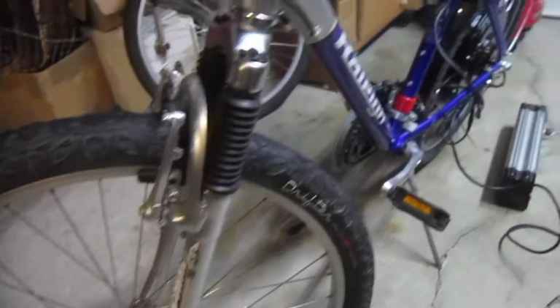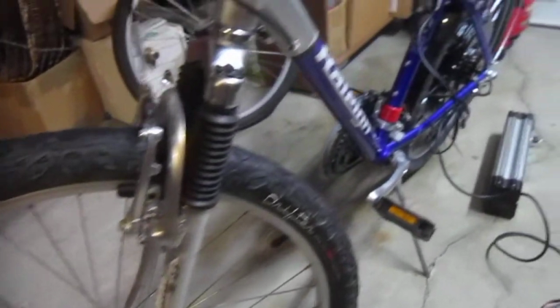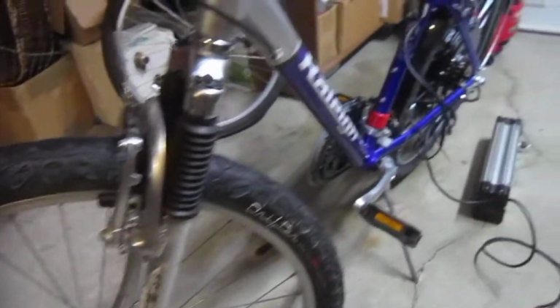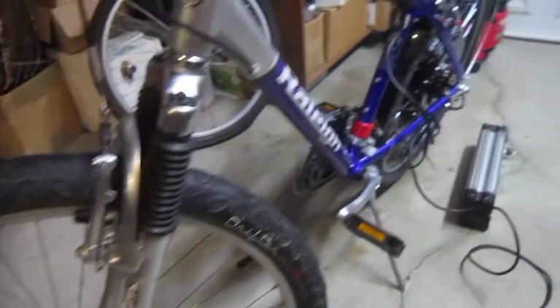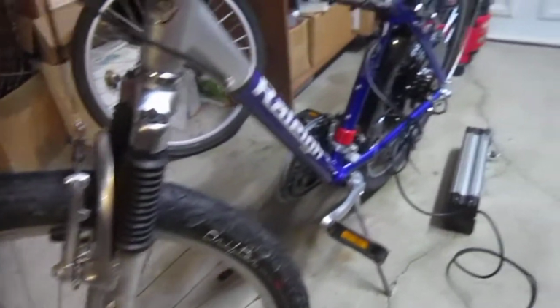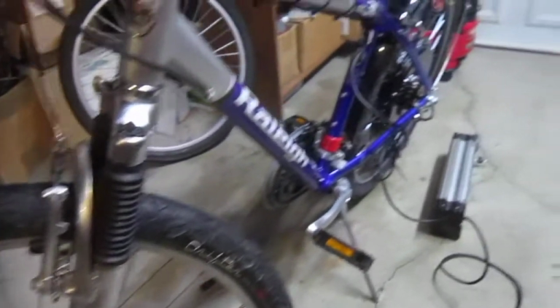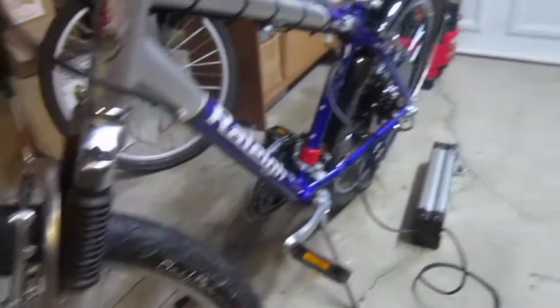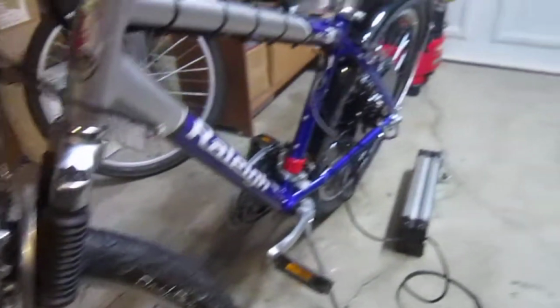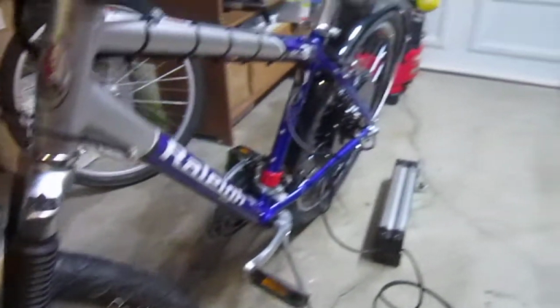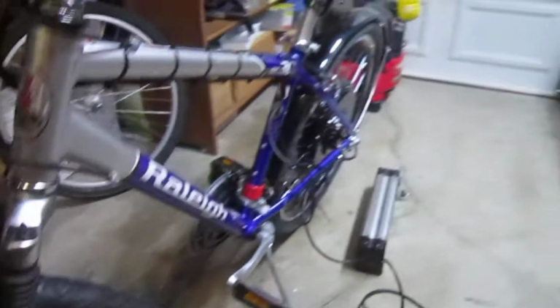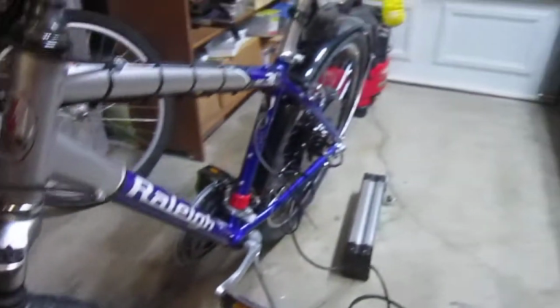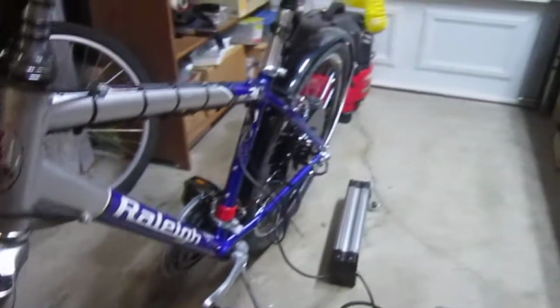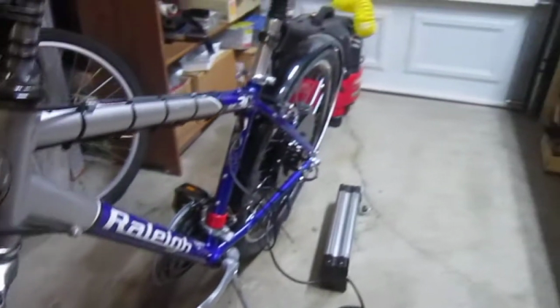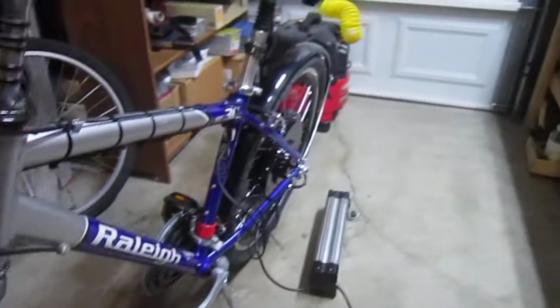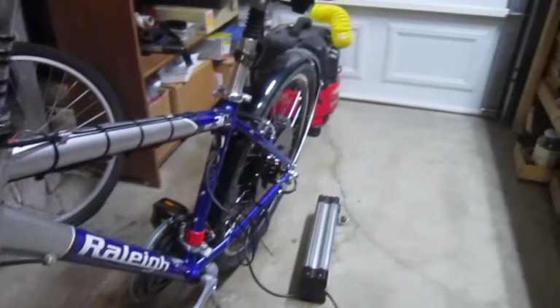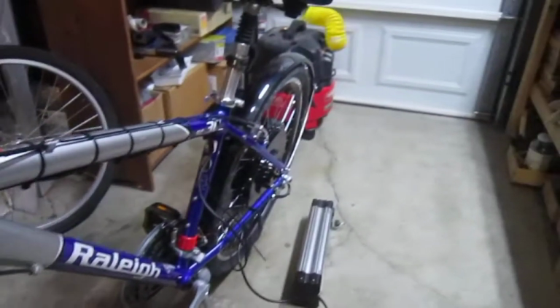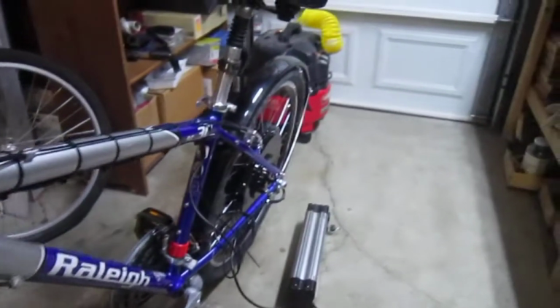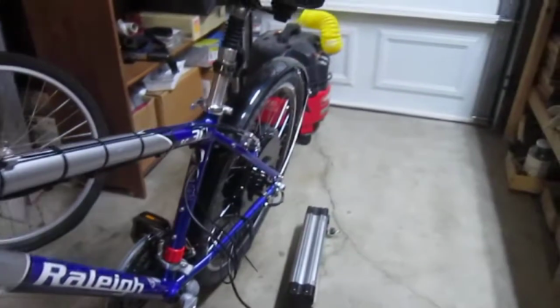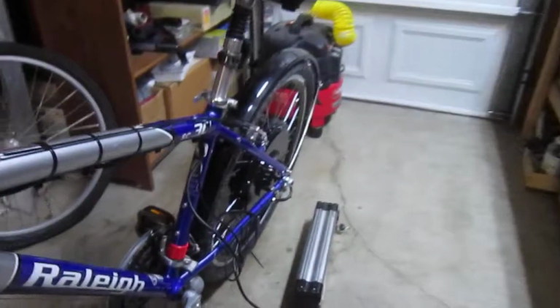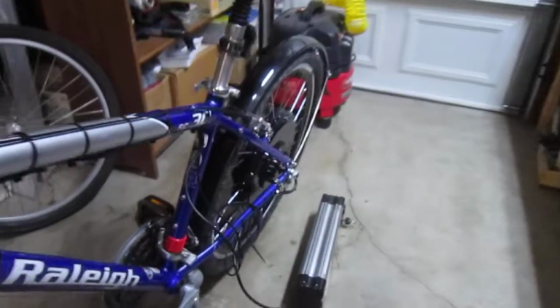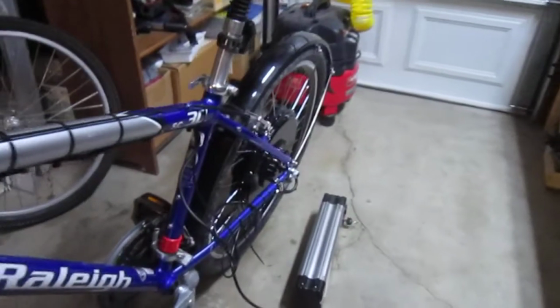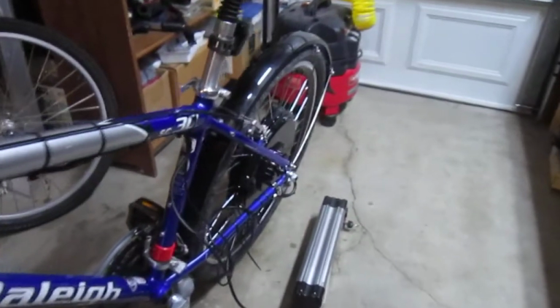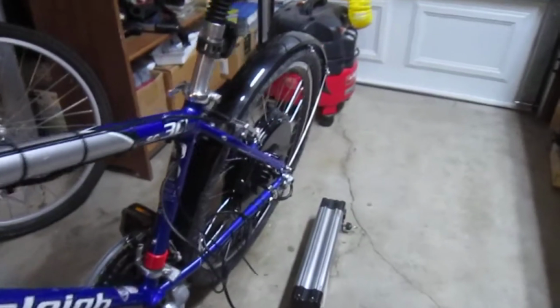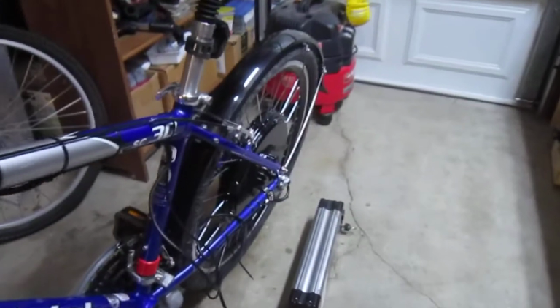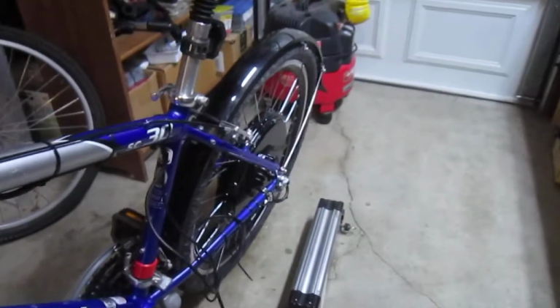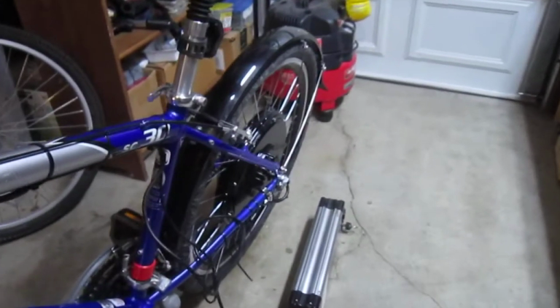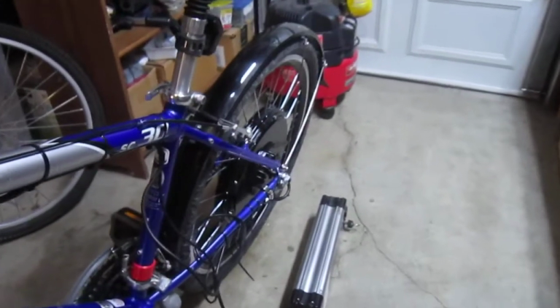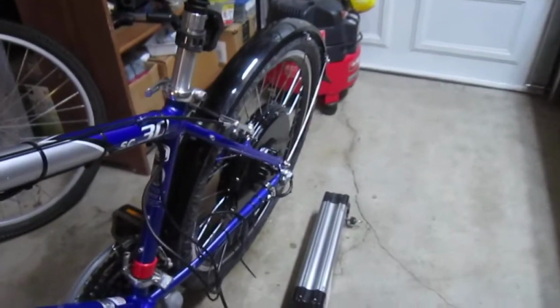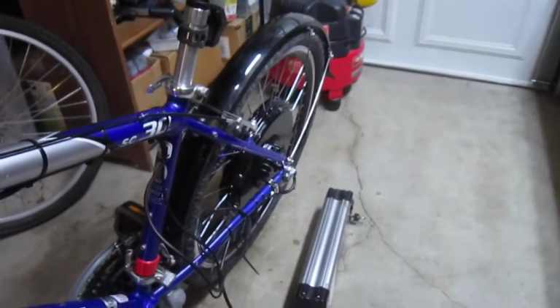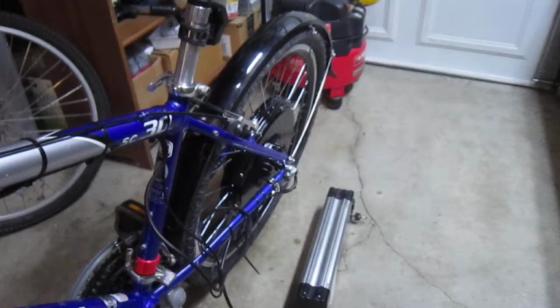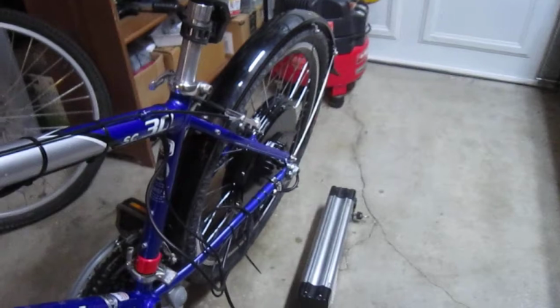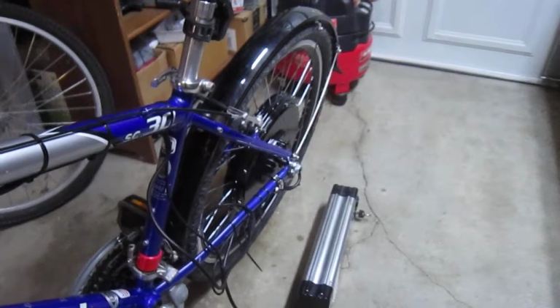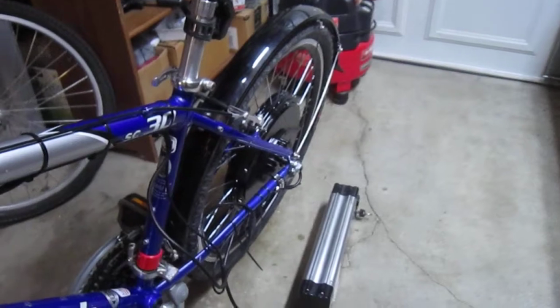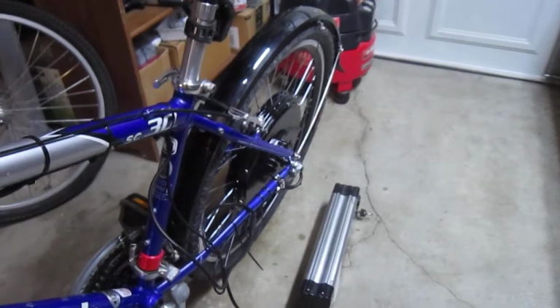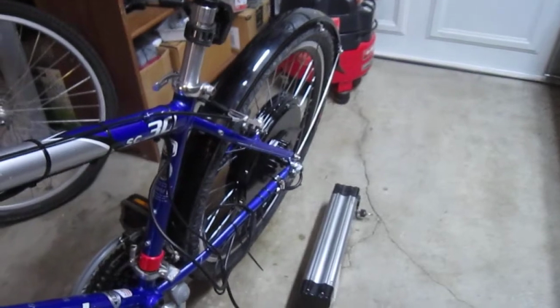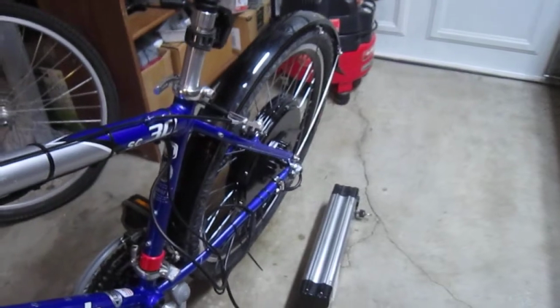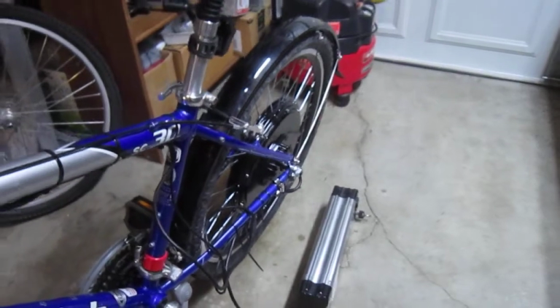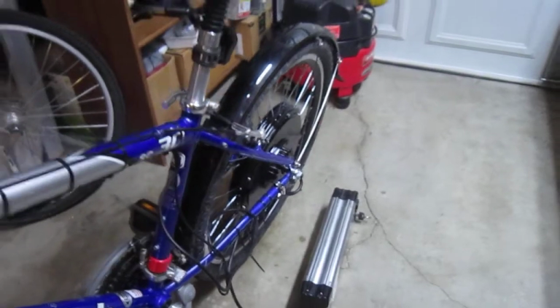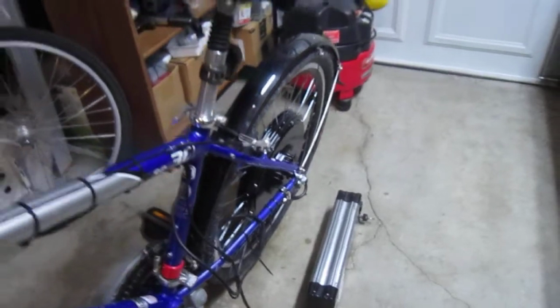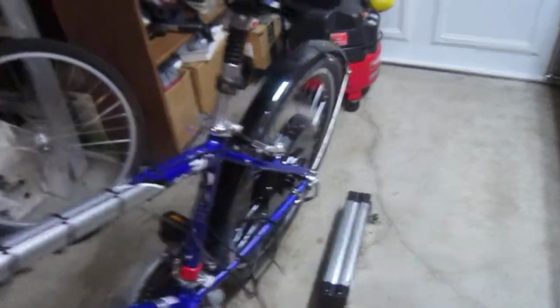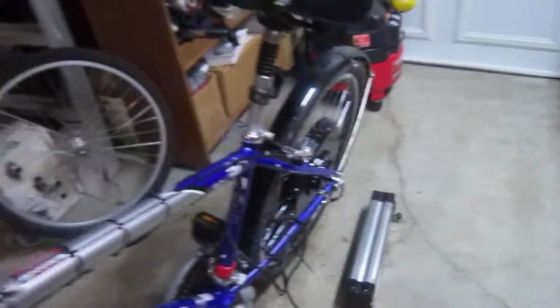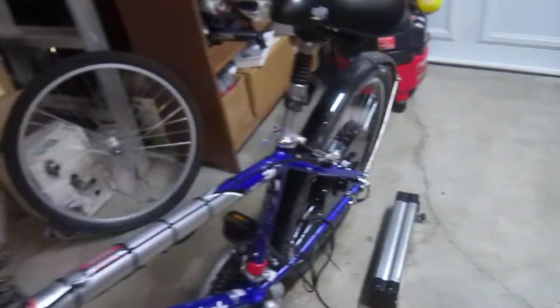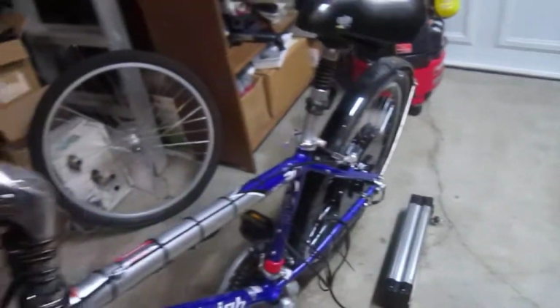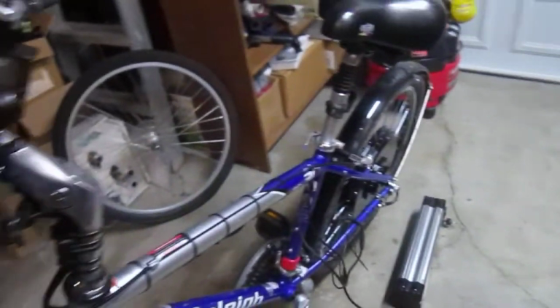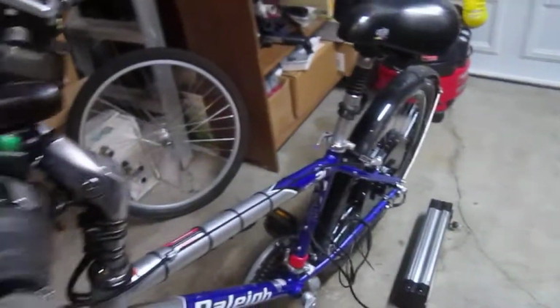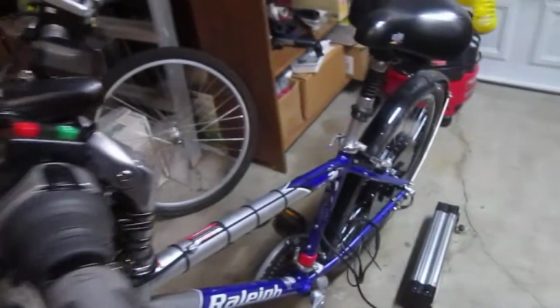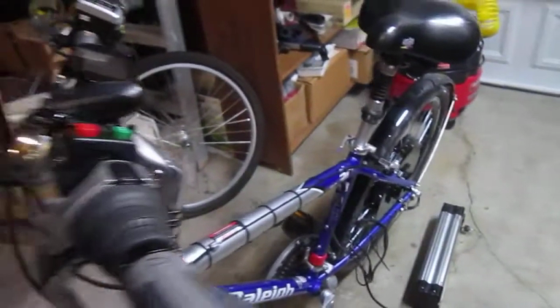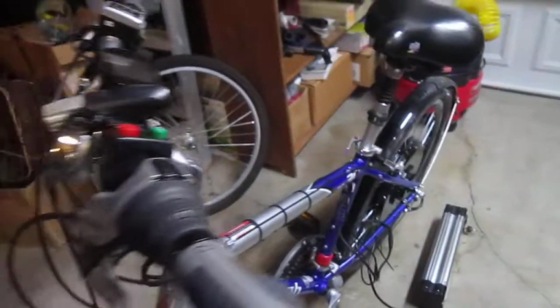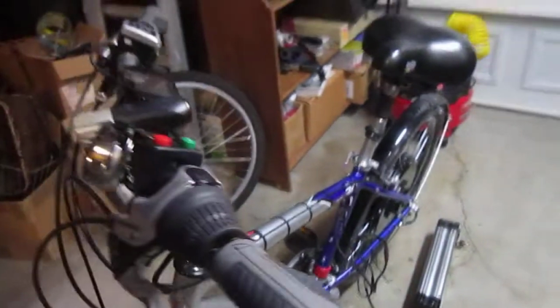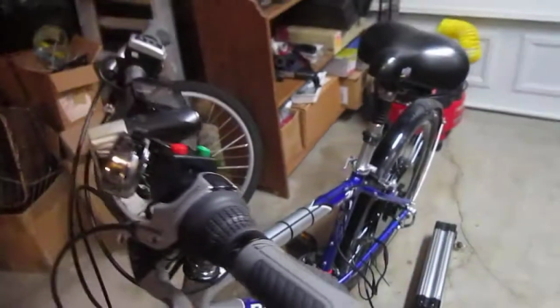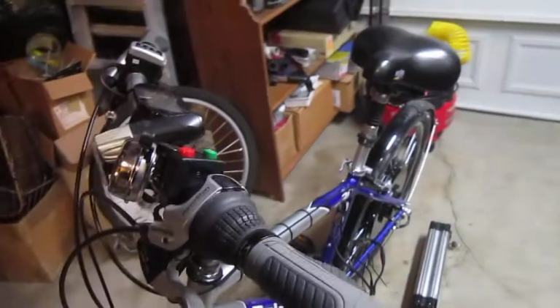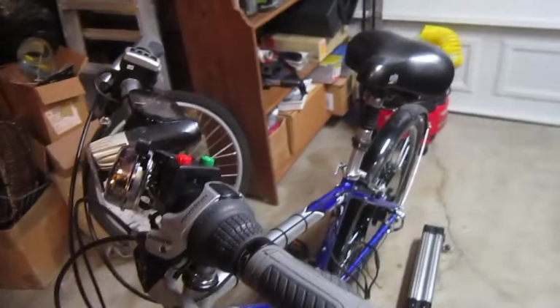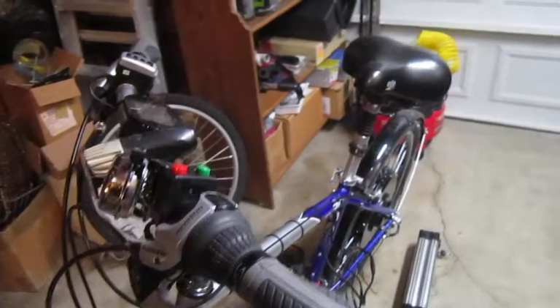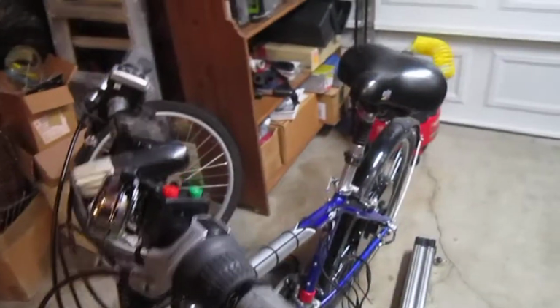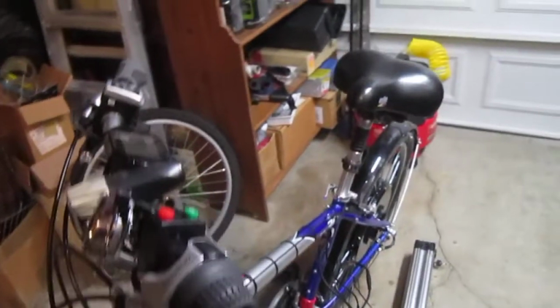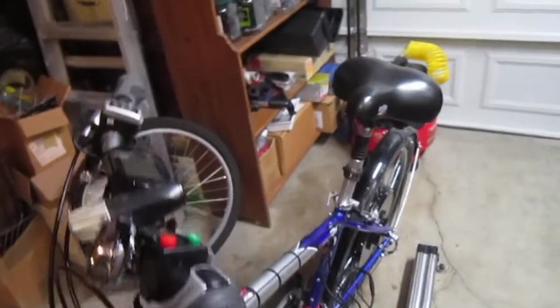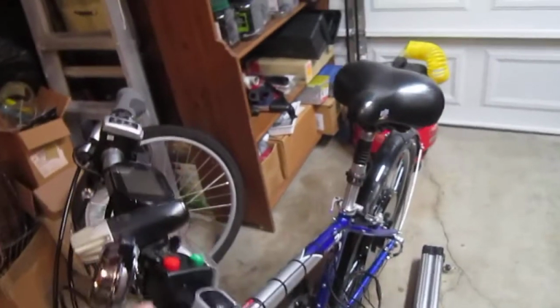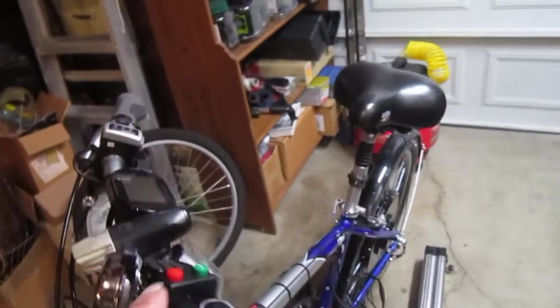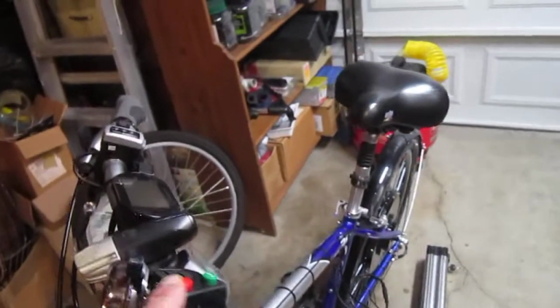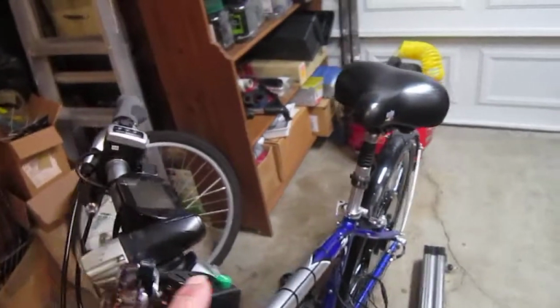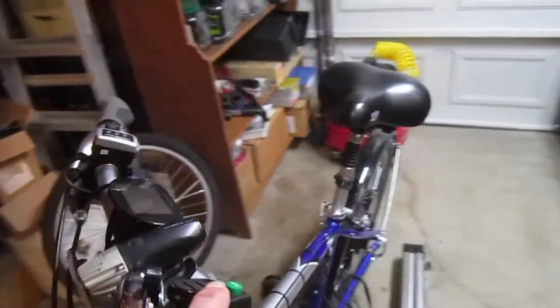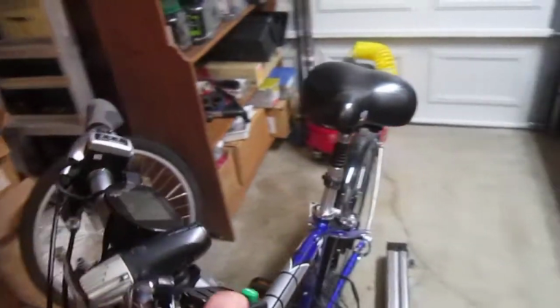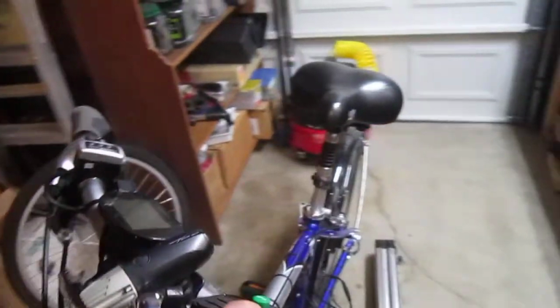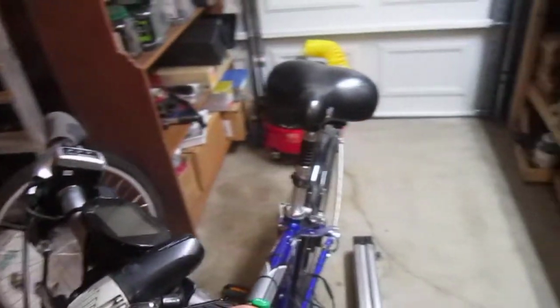This bike should handle the power. It's an aluminum frame, but it's really stout. Got everything you need up front, cruise control.